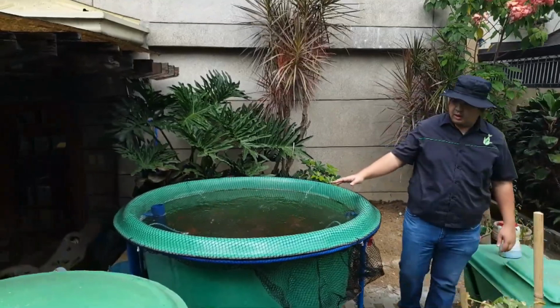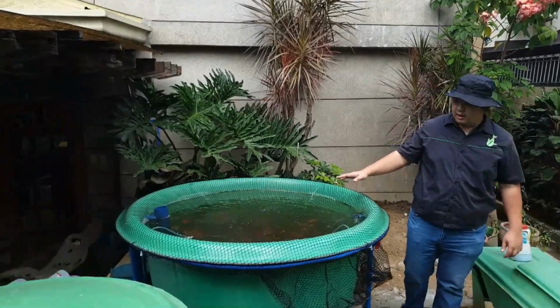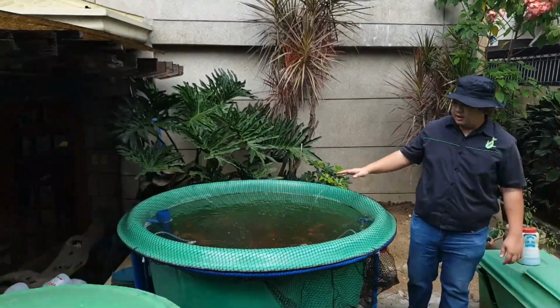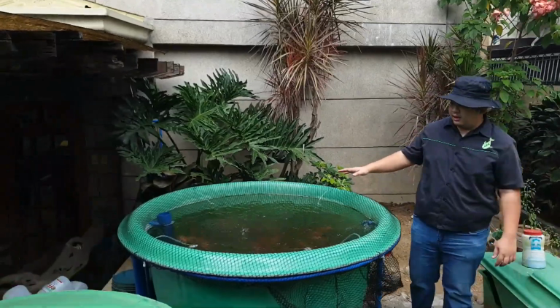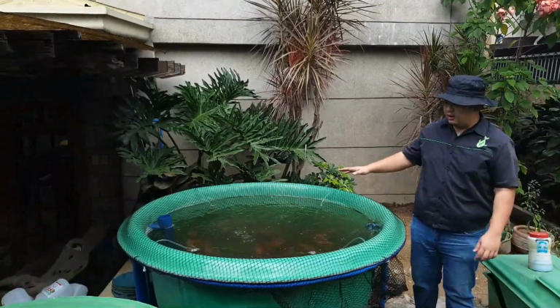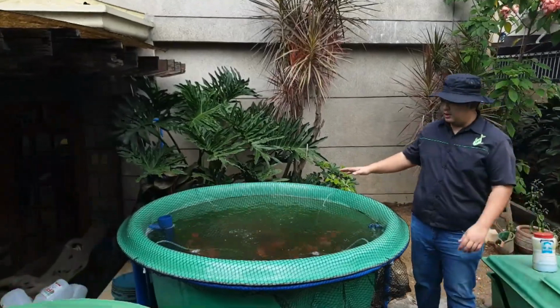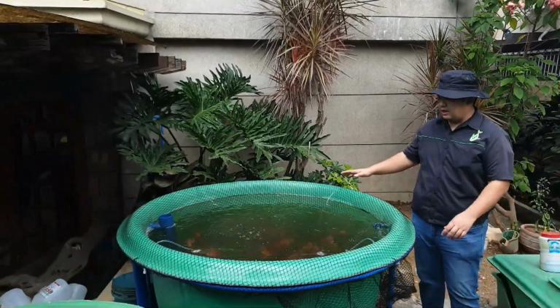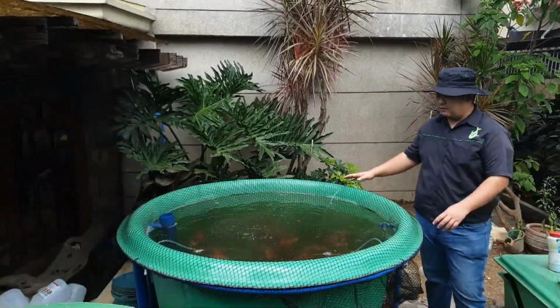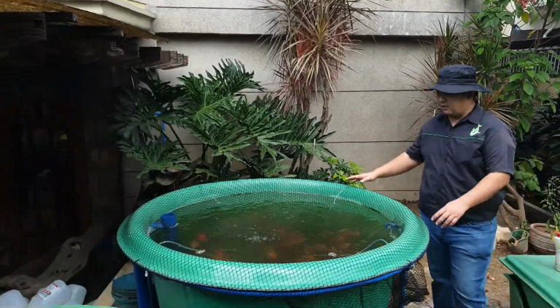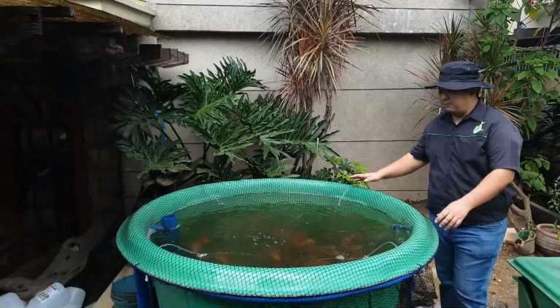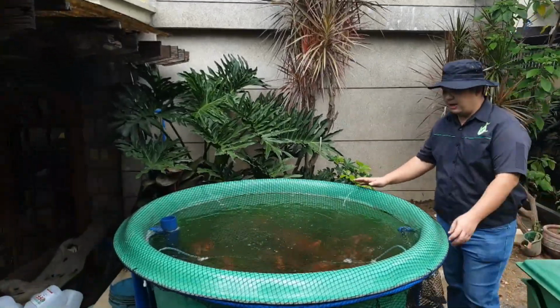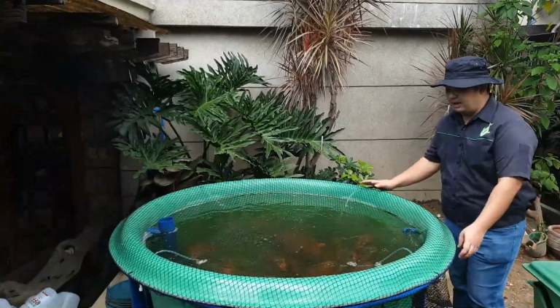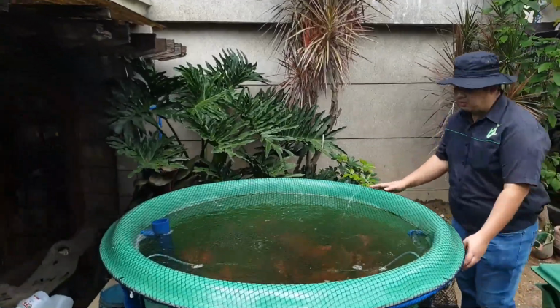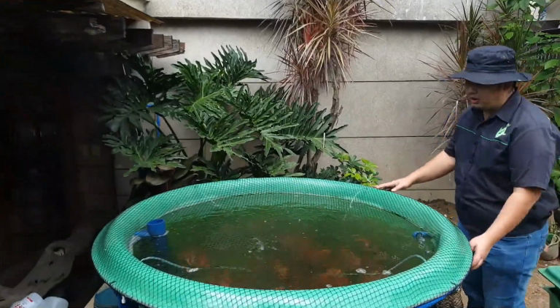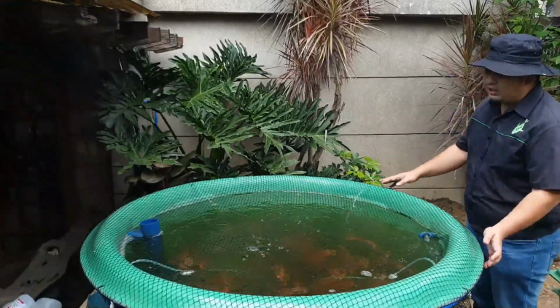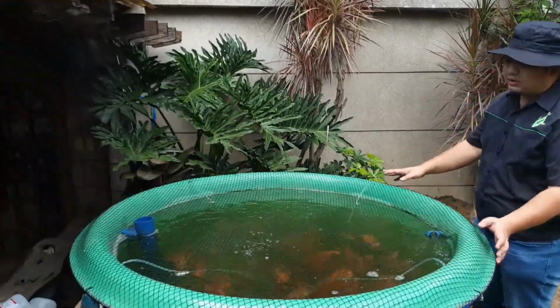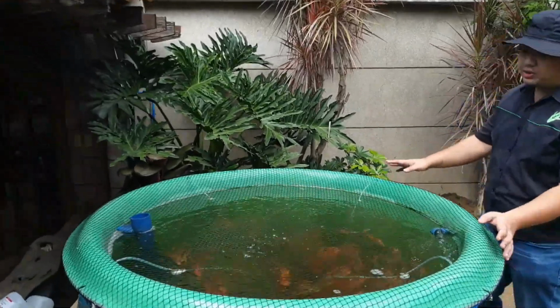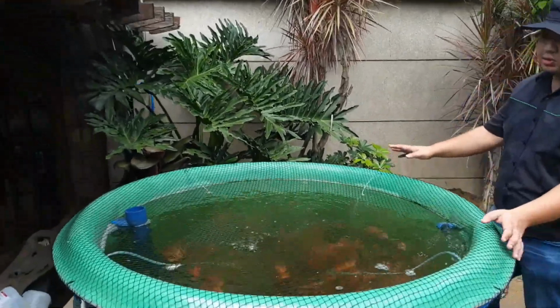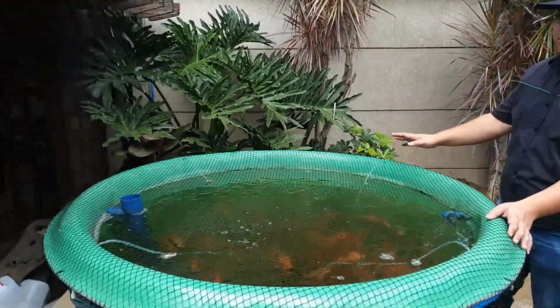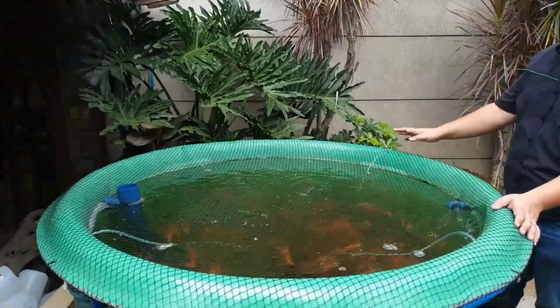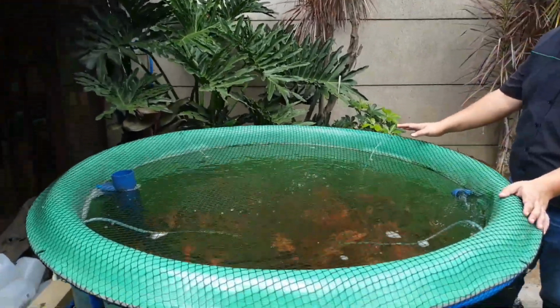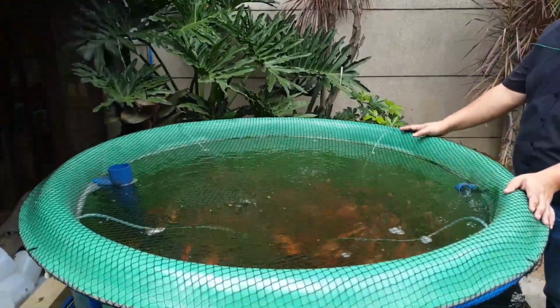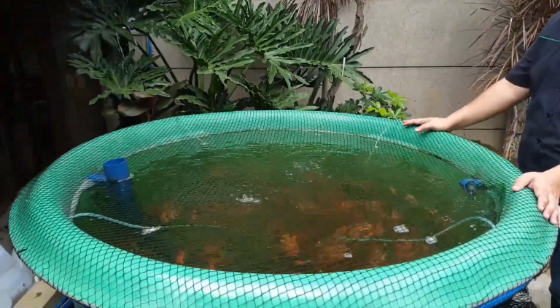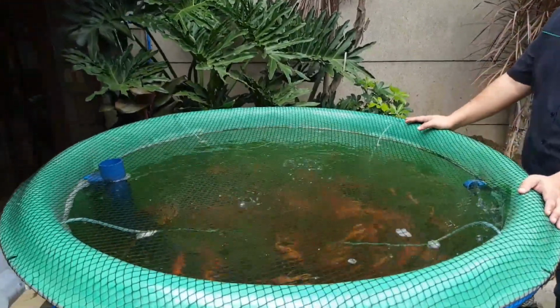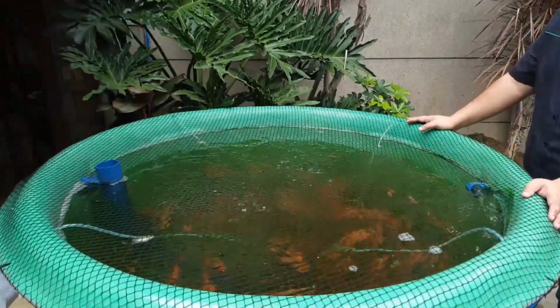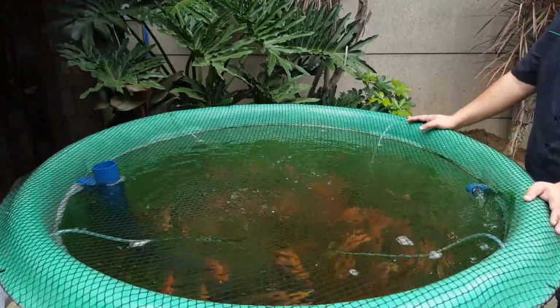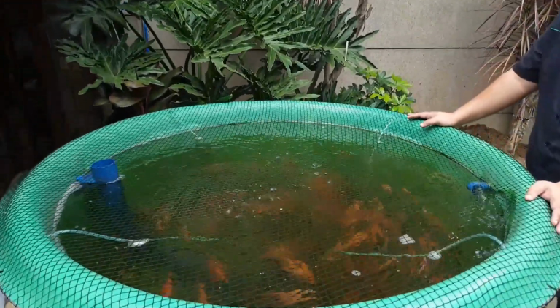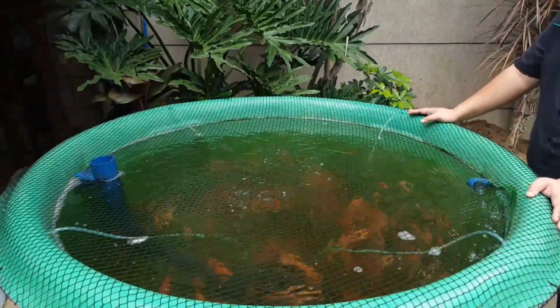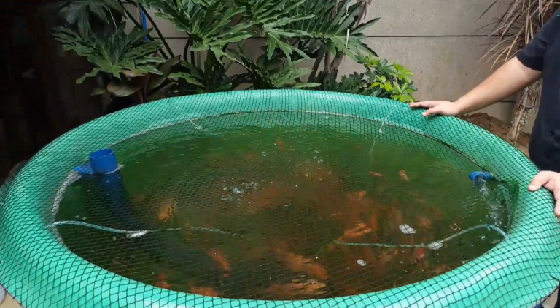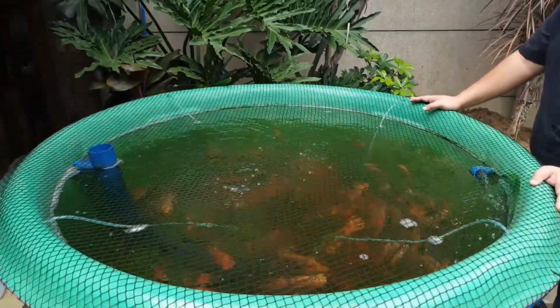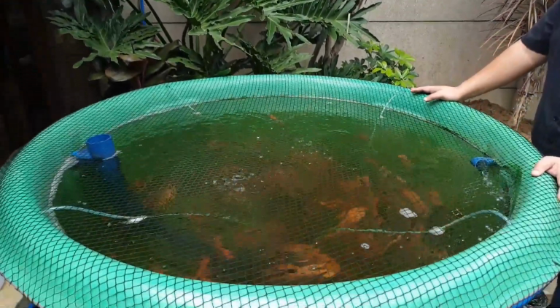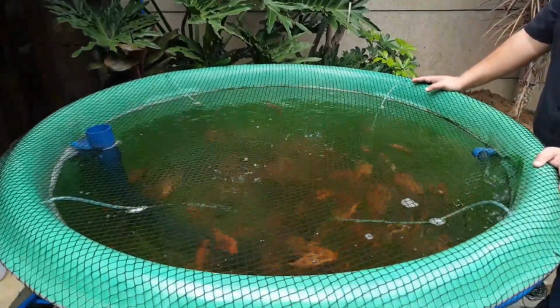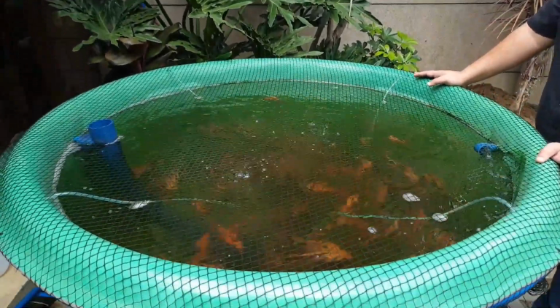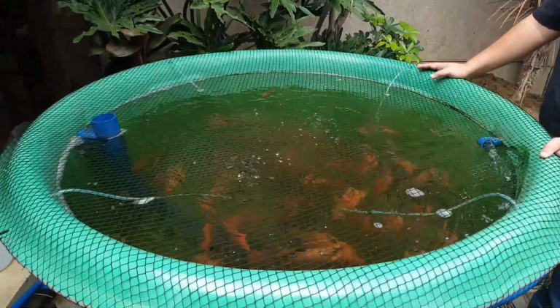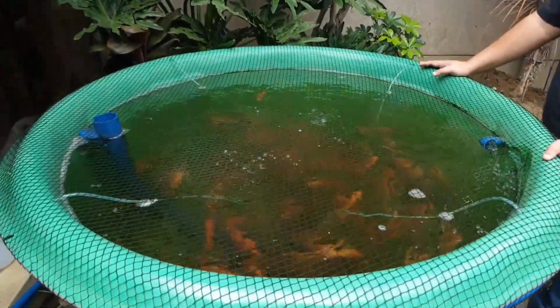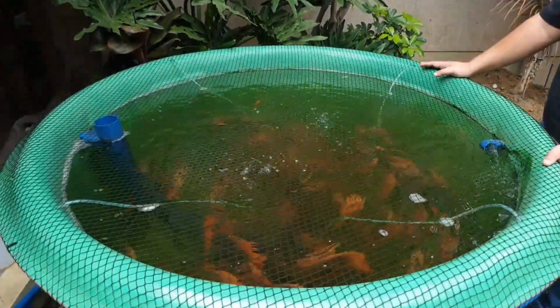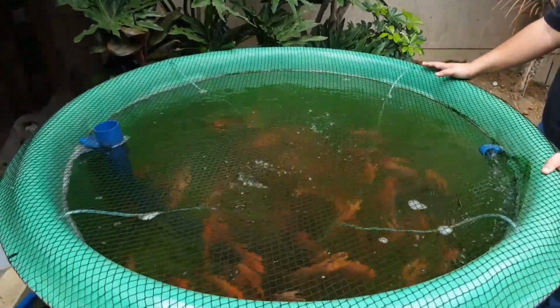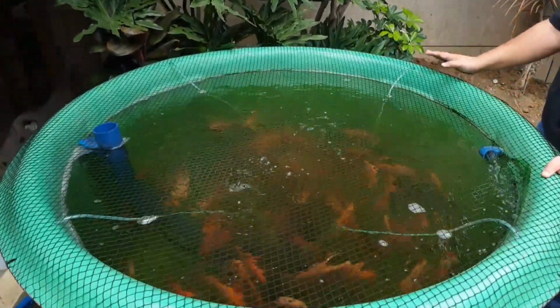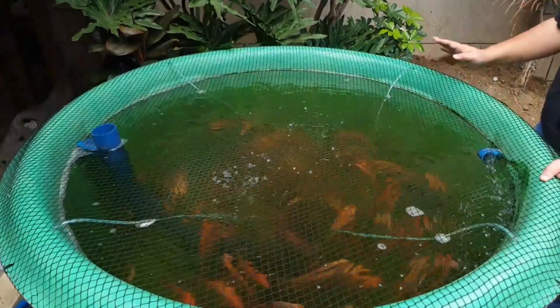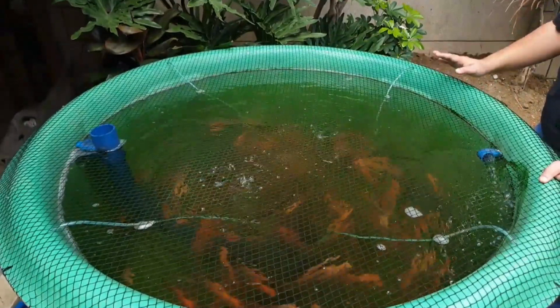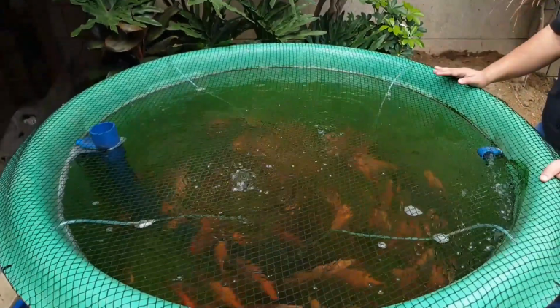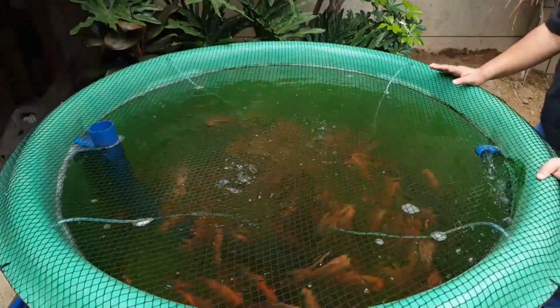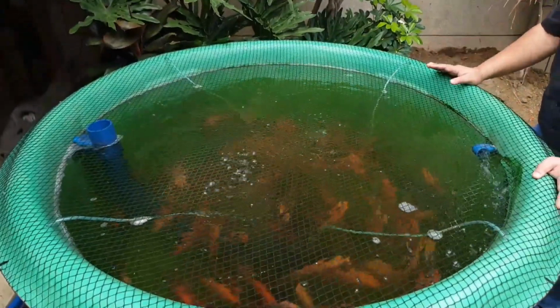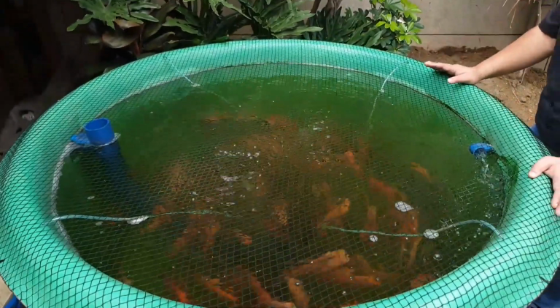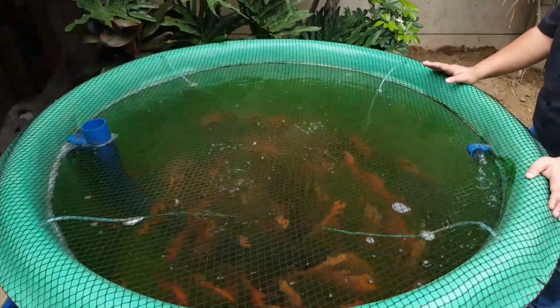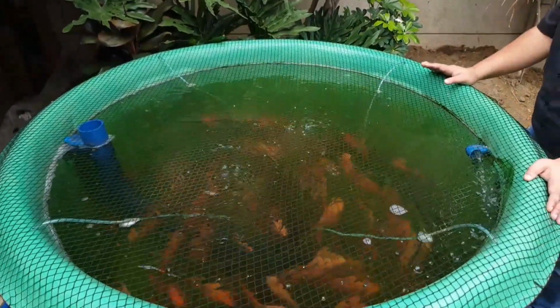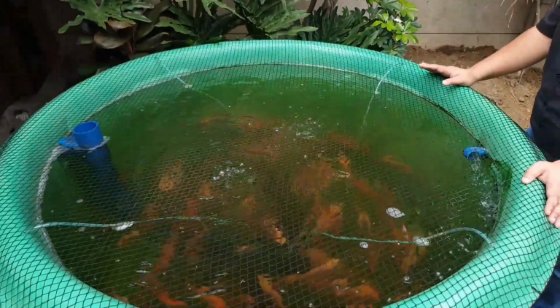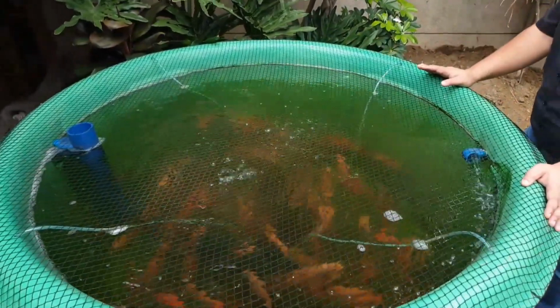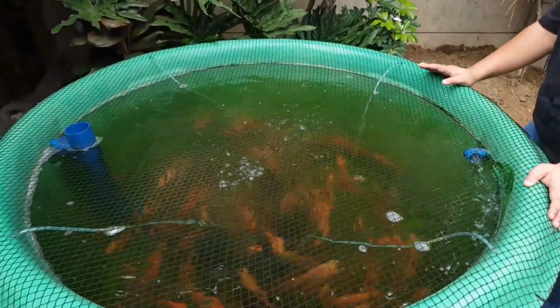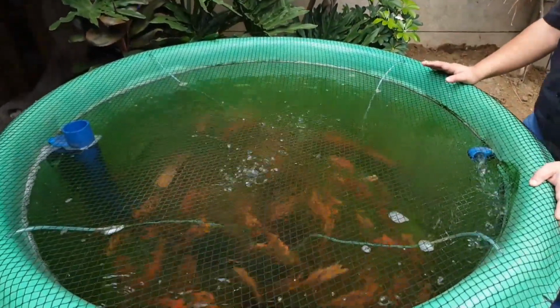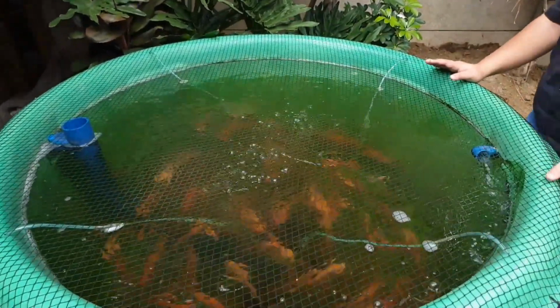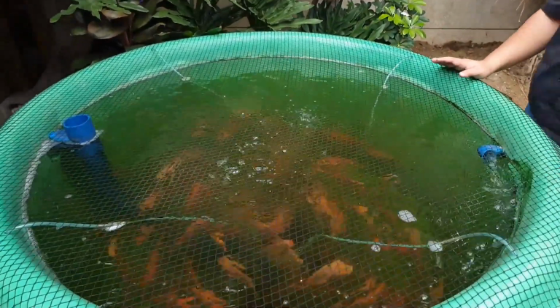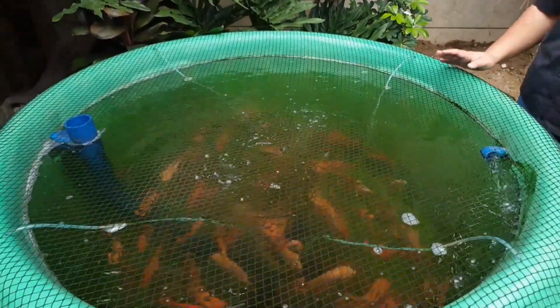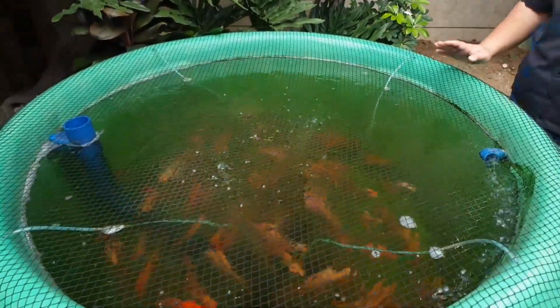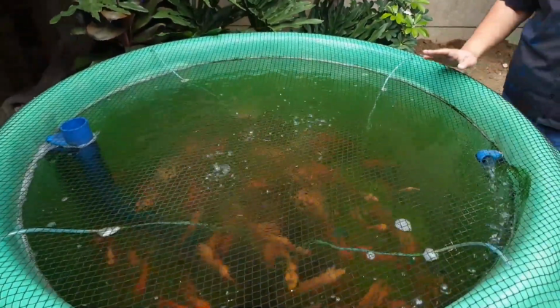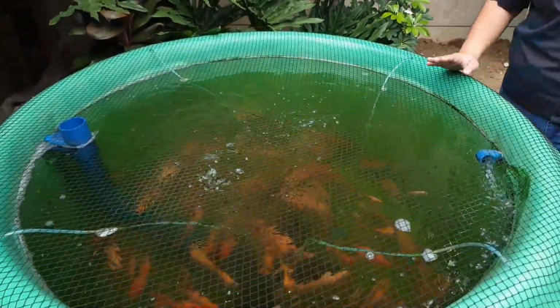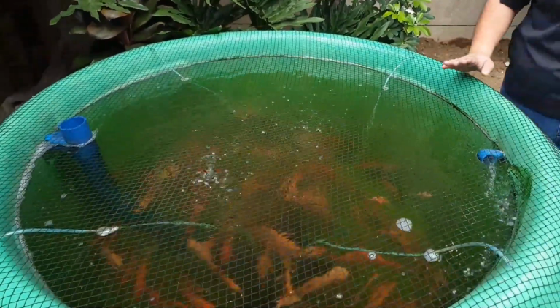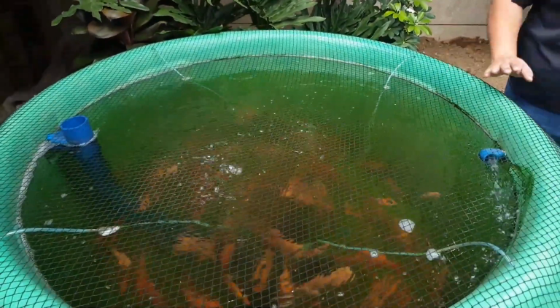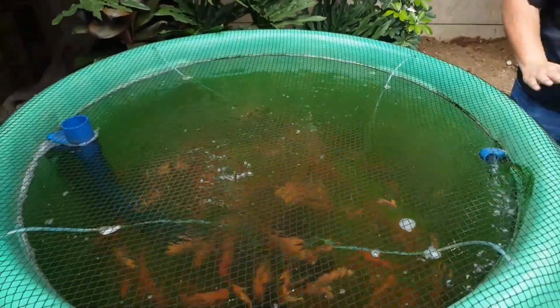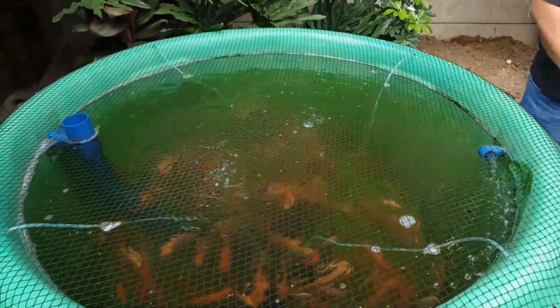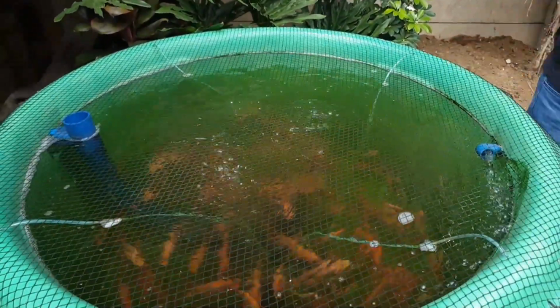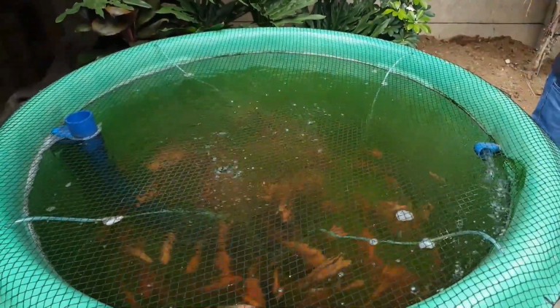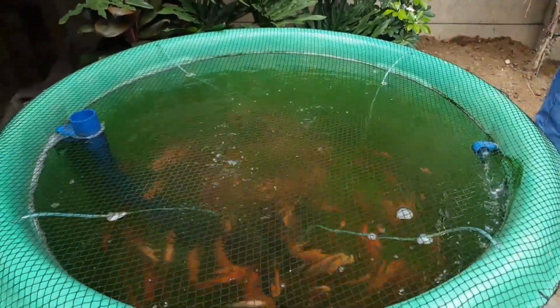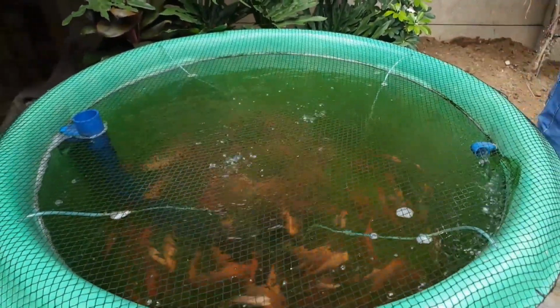Here is our 1,200-liter capacity fish tank. The tilapia here are approximately 2 to 3 months old, so they're already big.